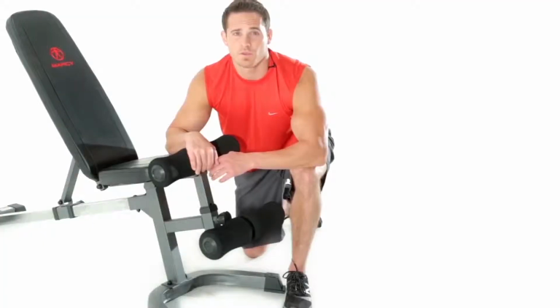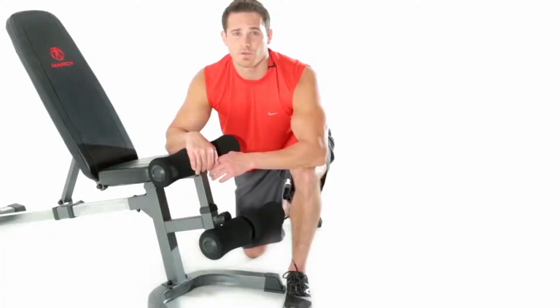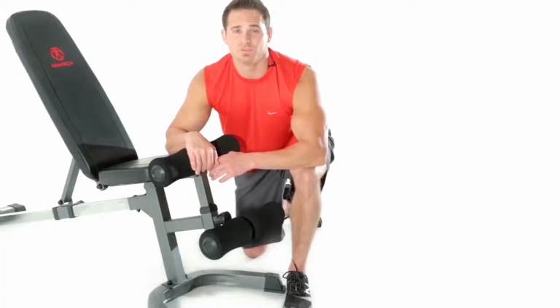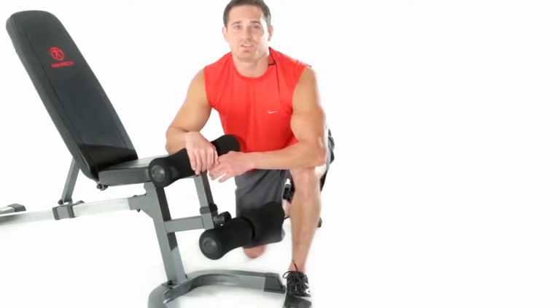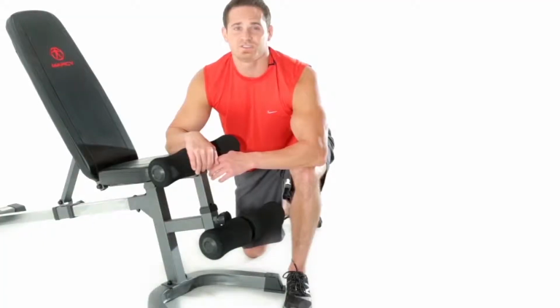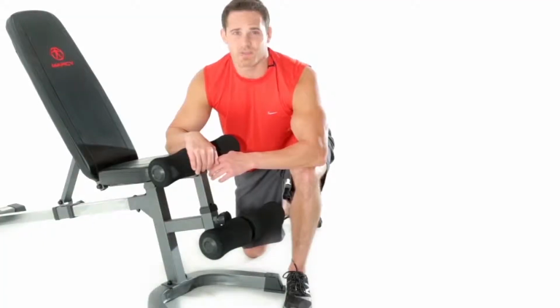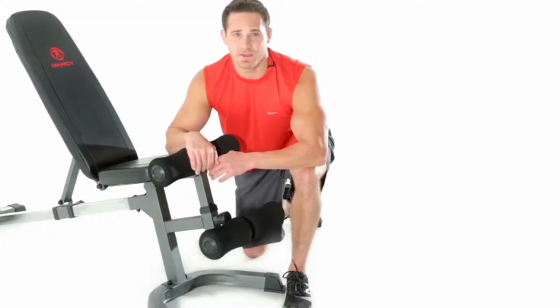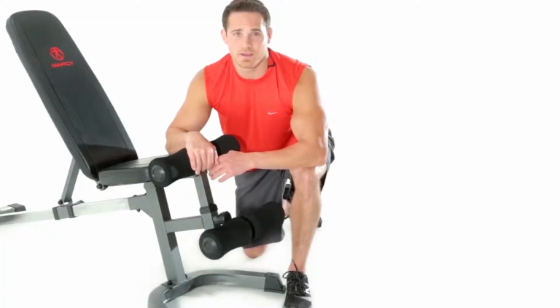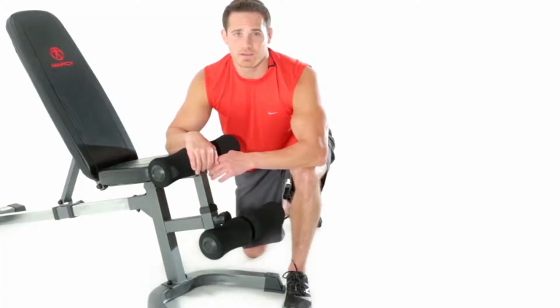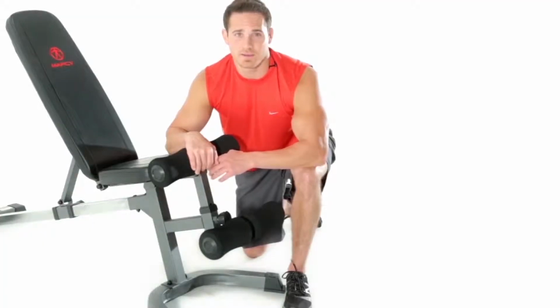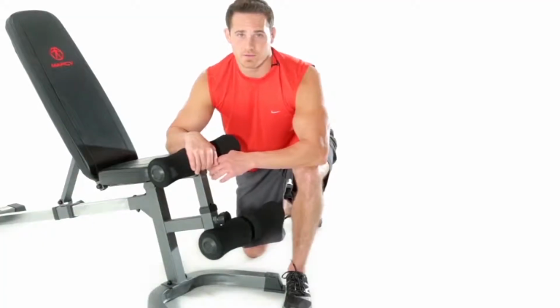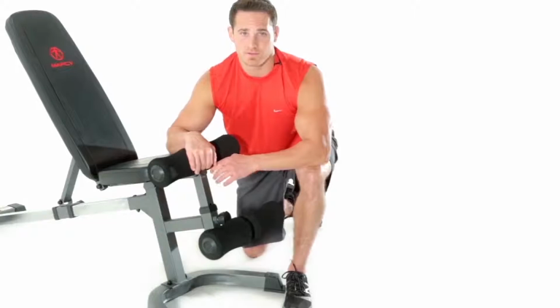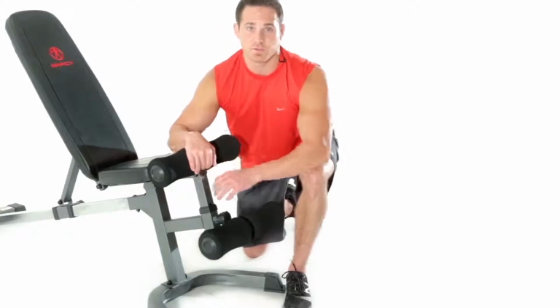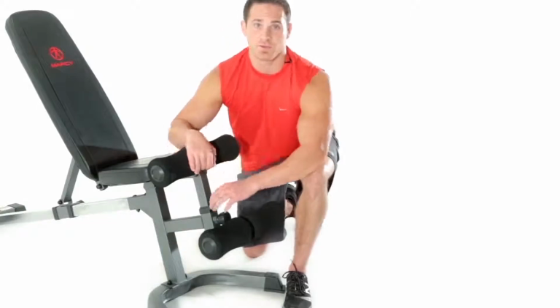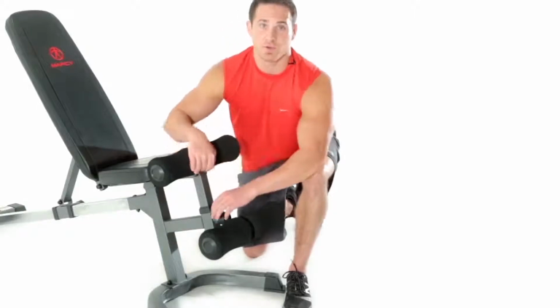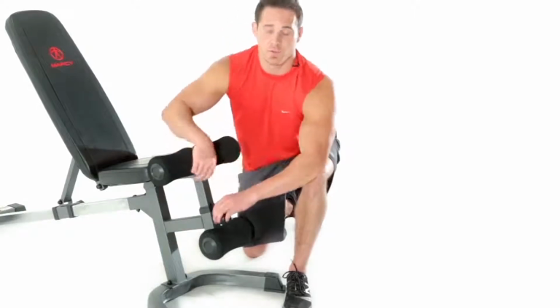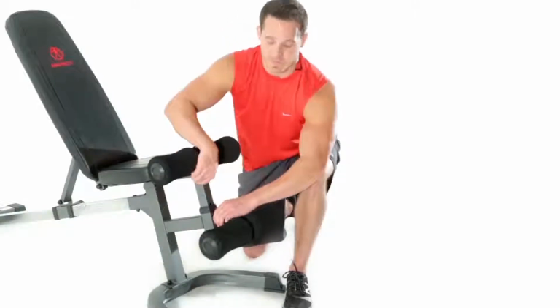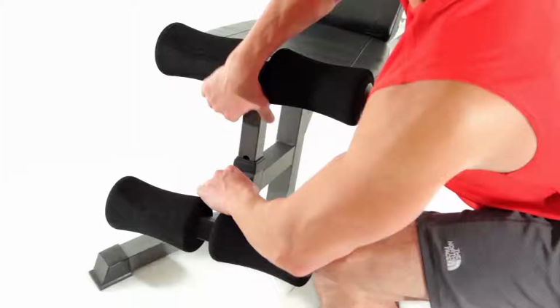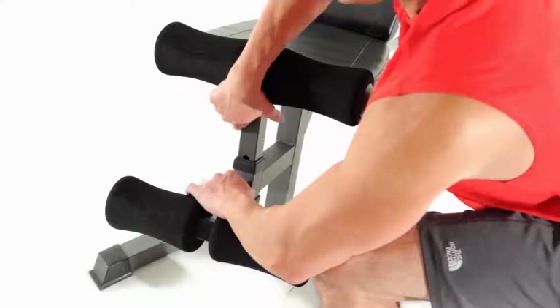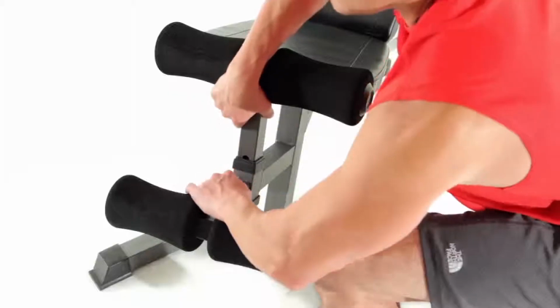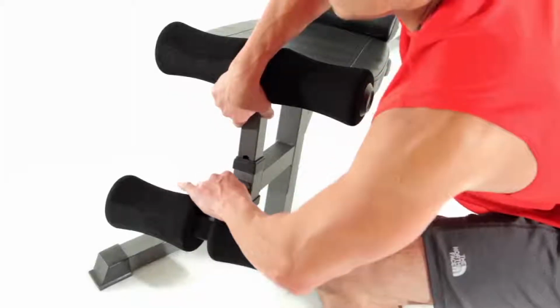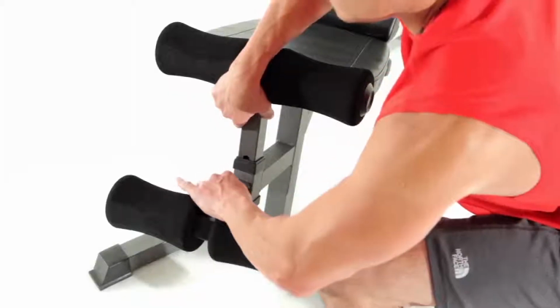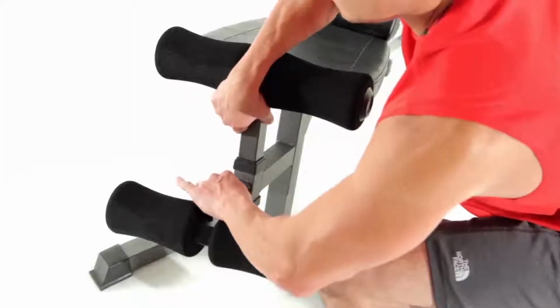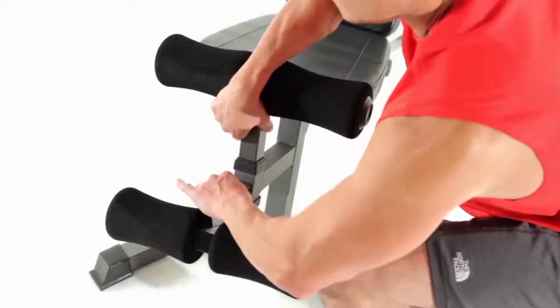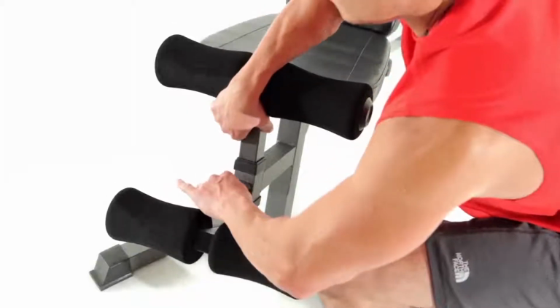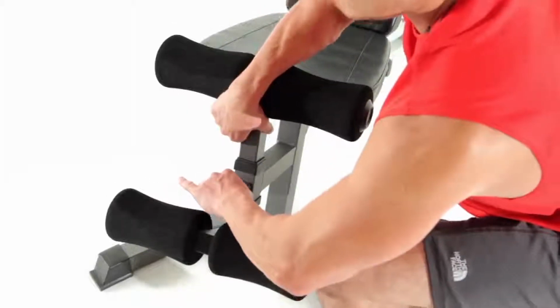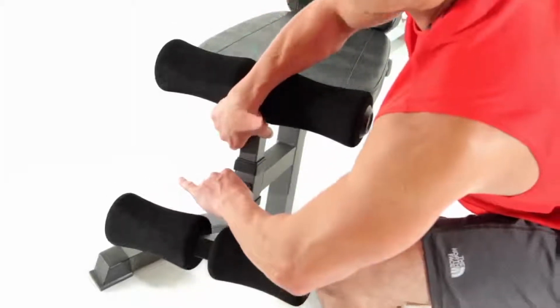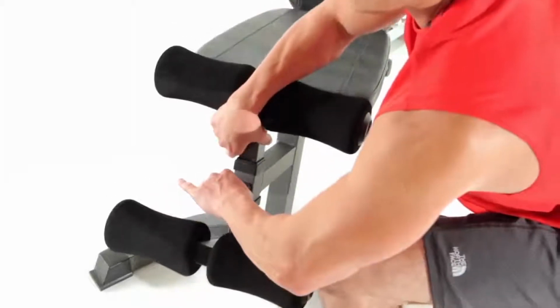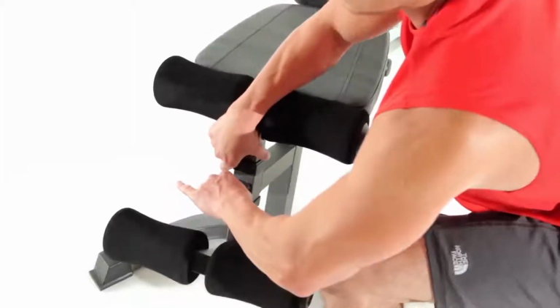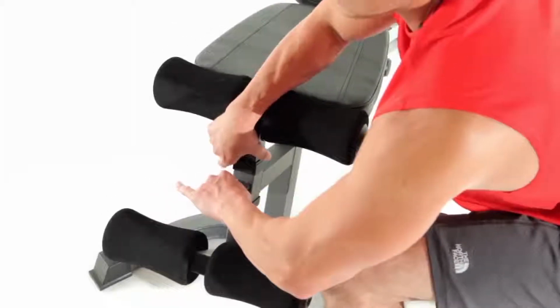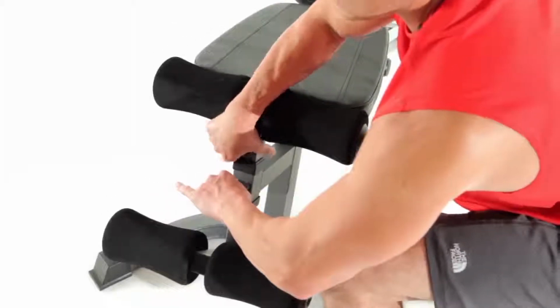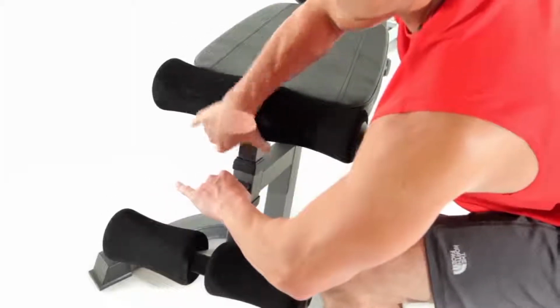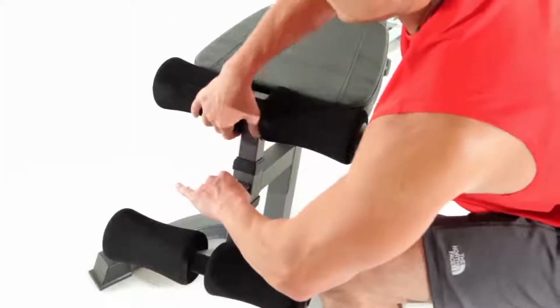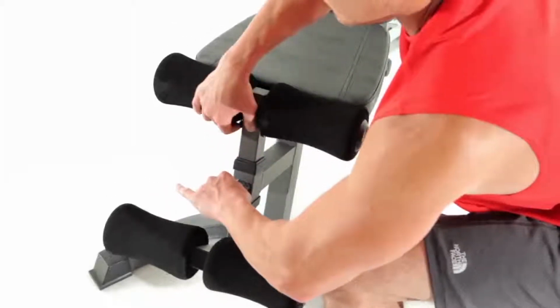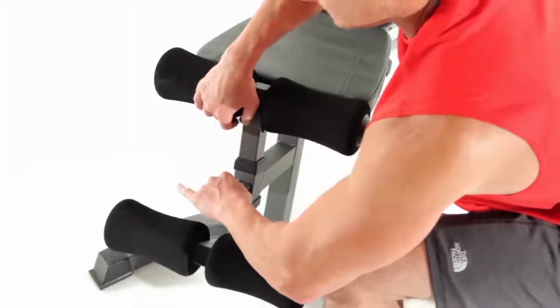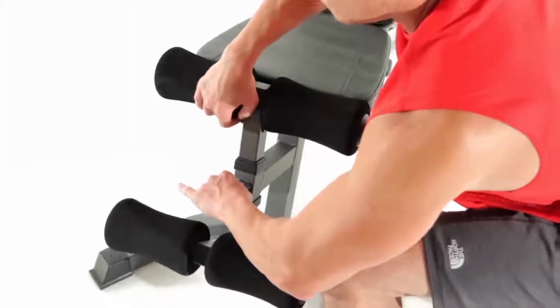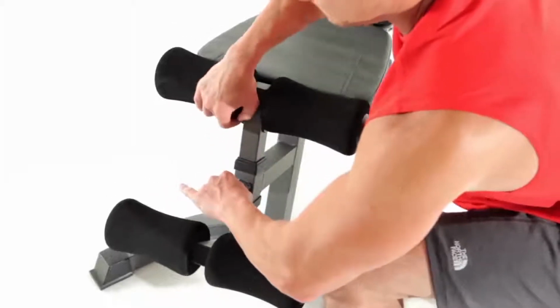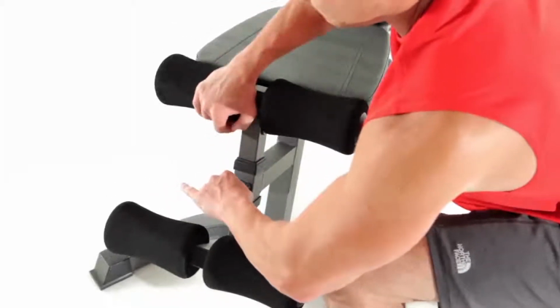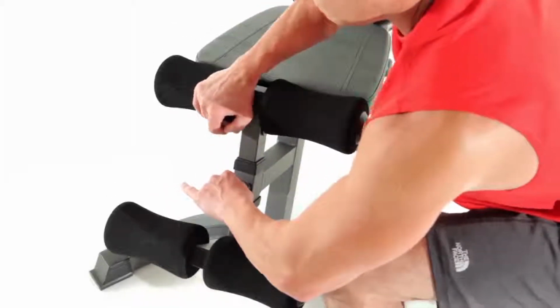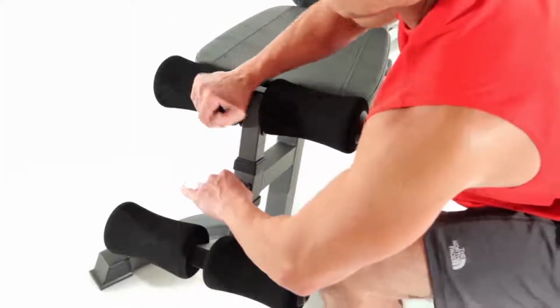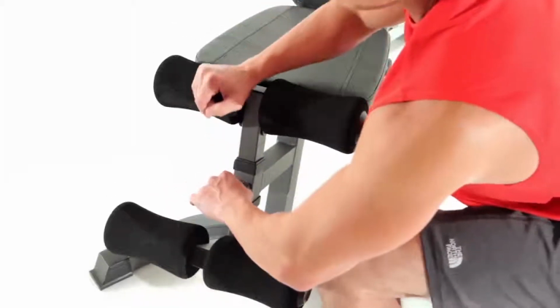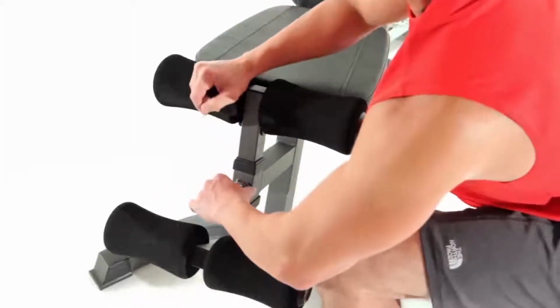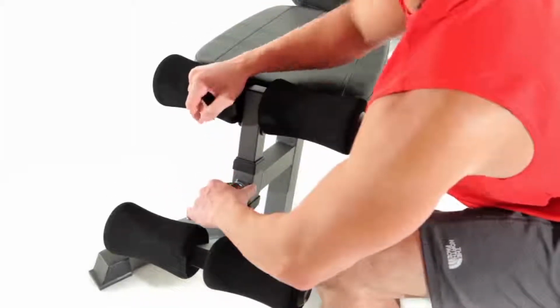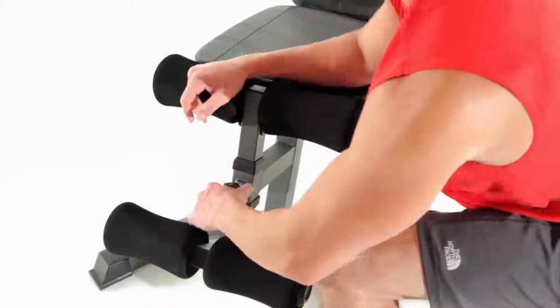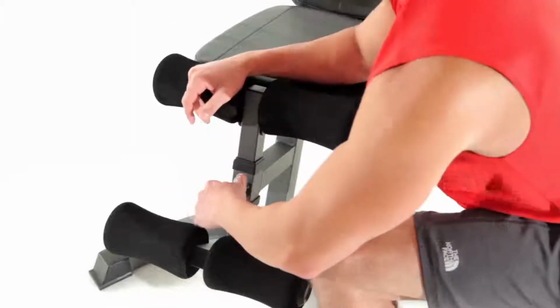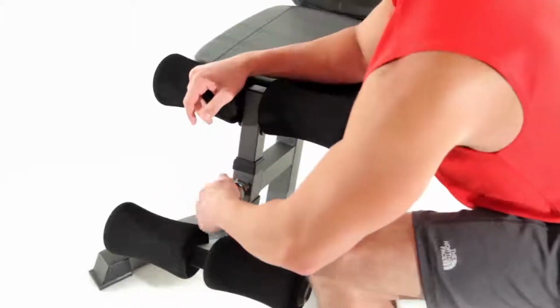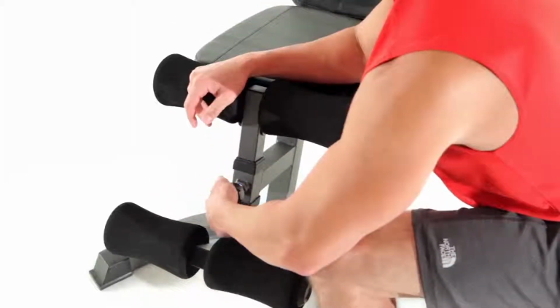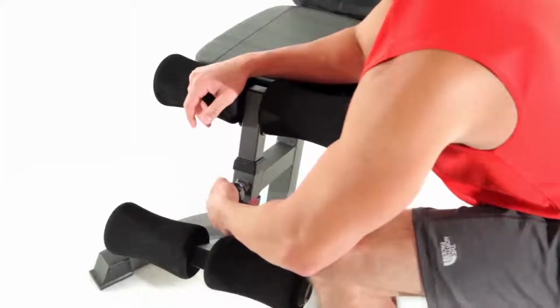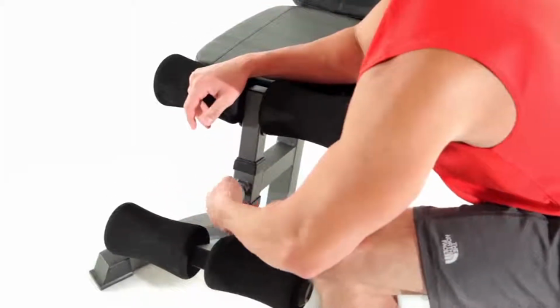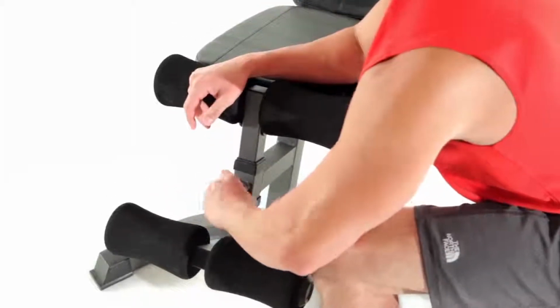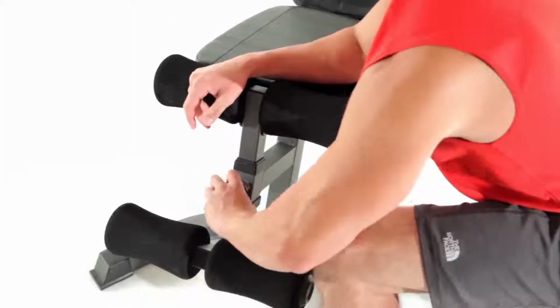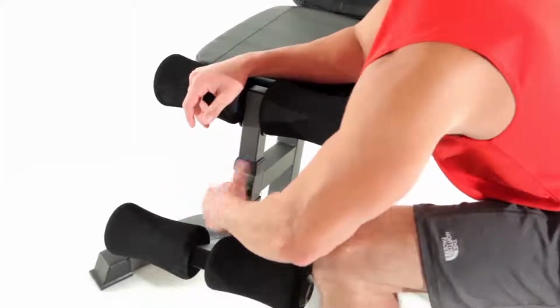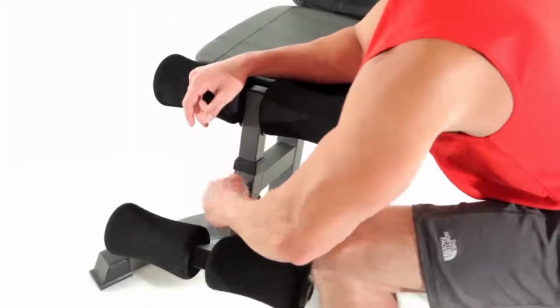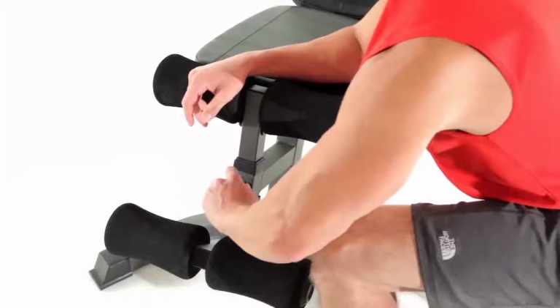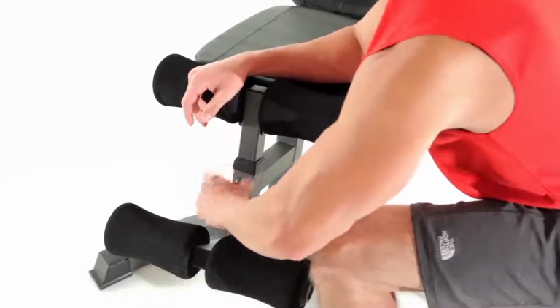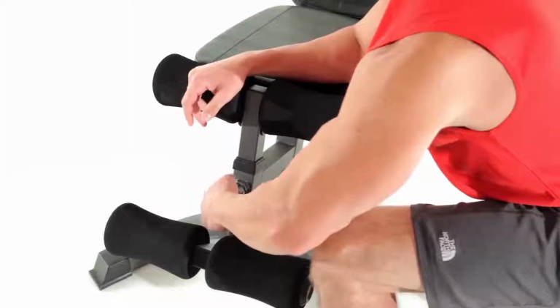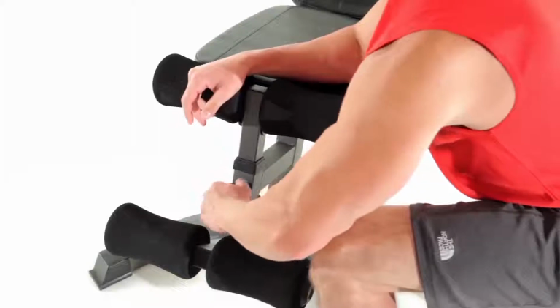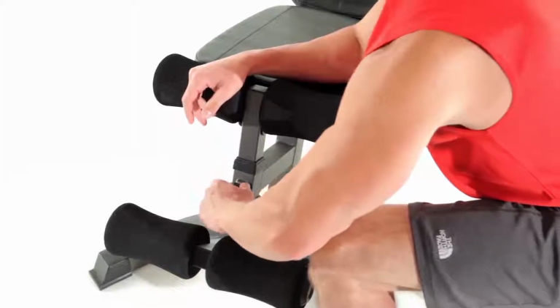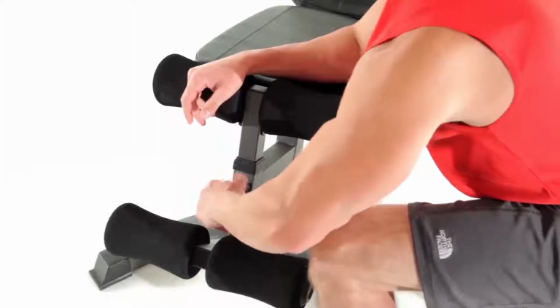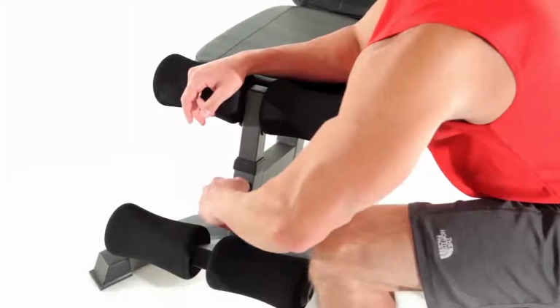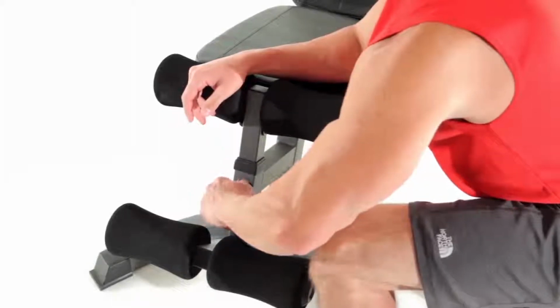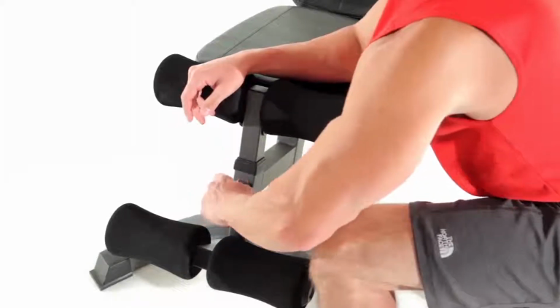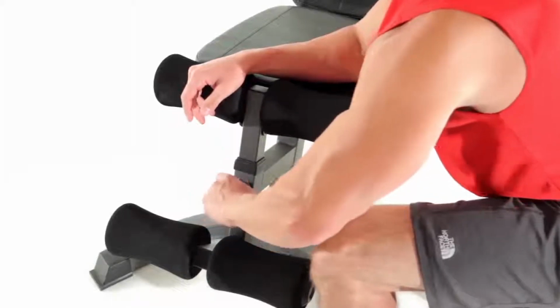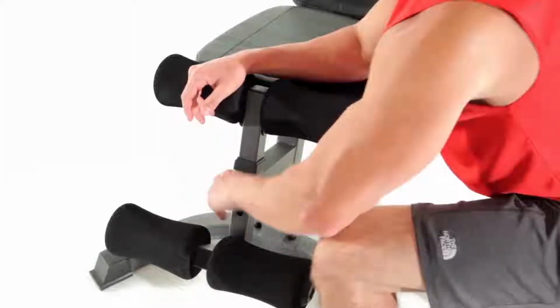To adjust the leg anchor, simply pull the pin, lock it in, and tighten it up.